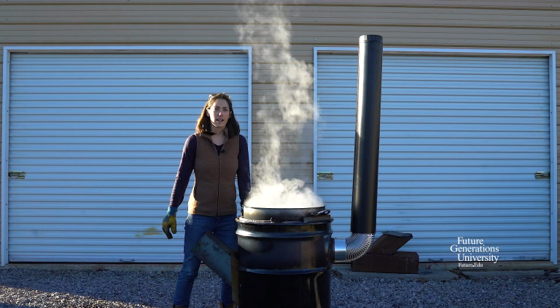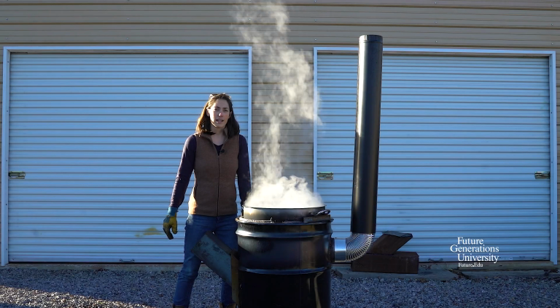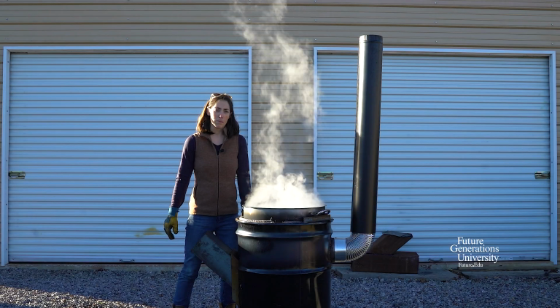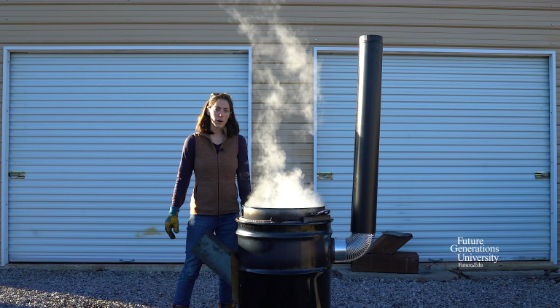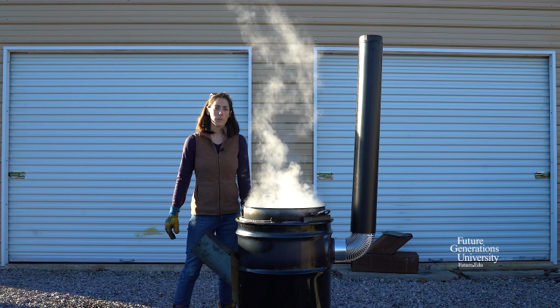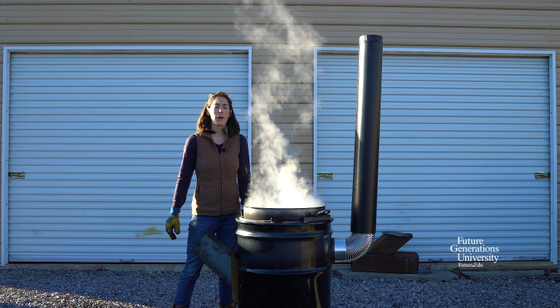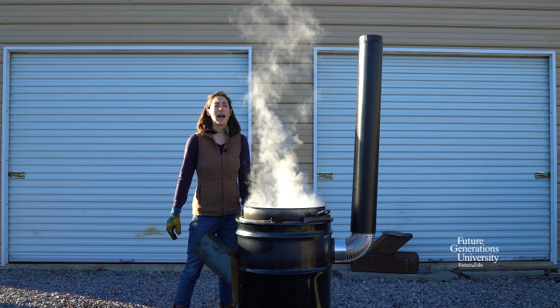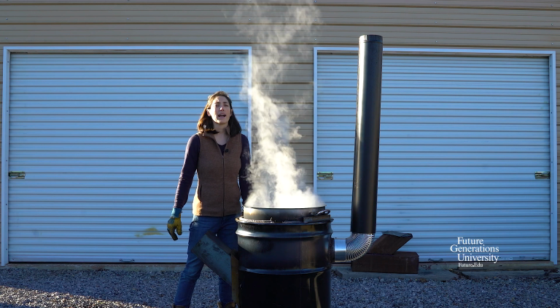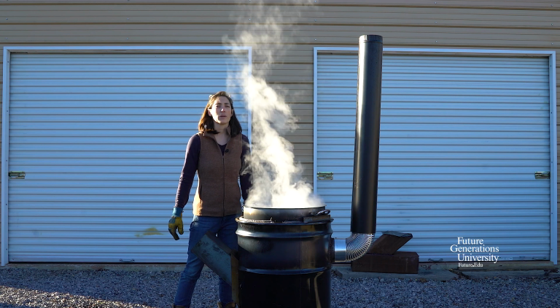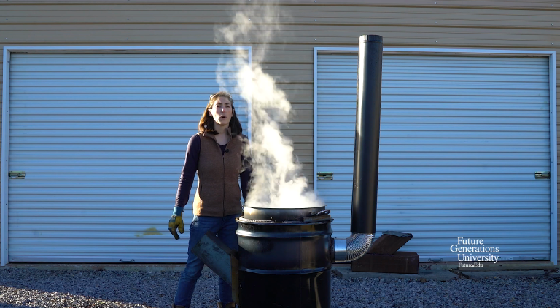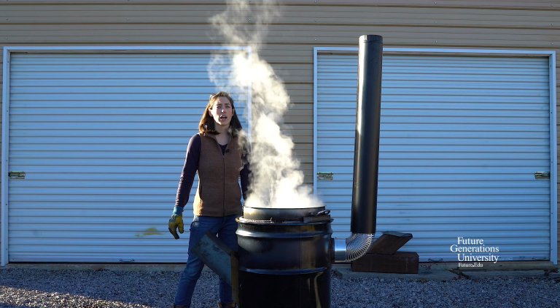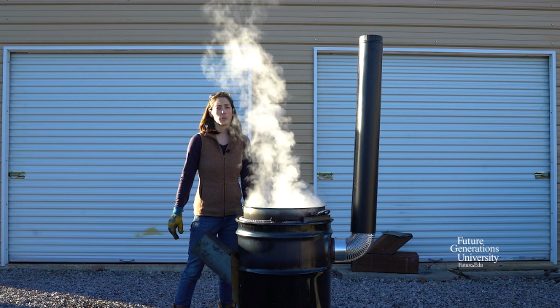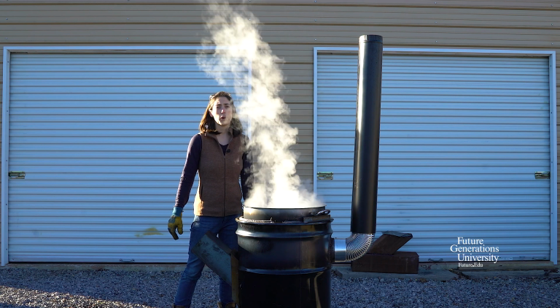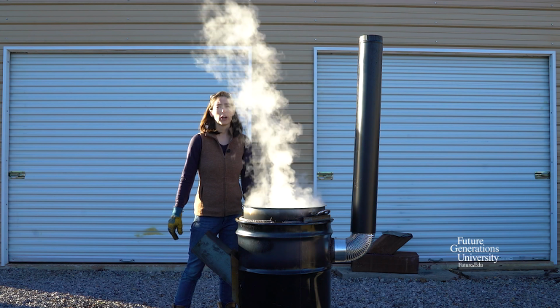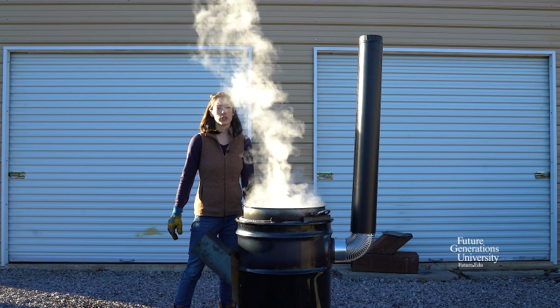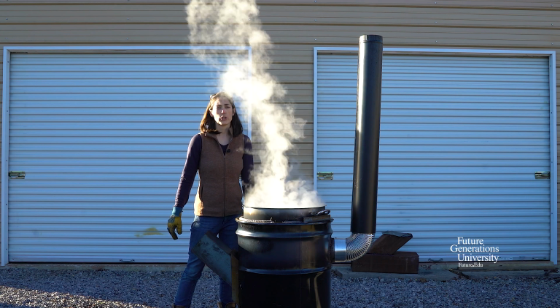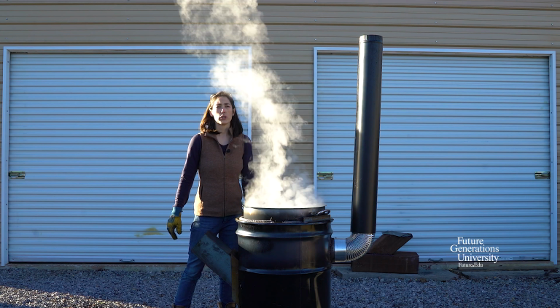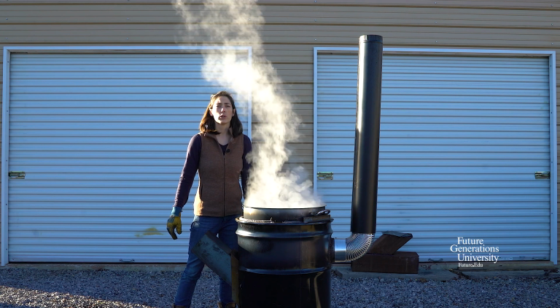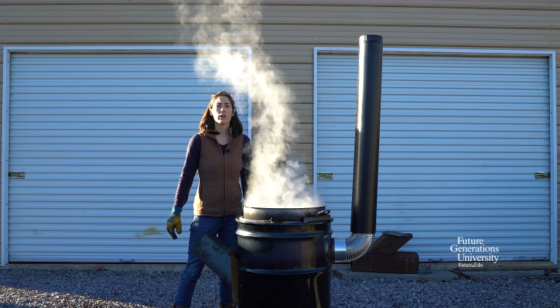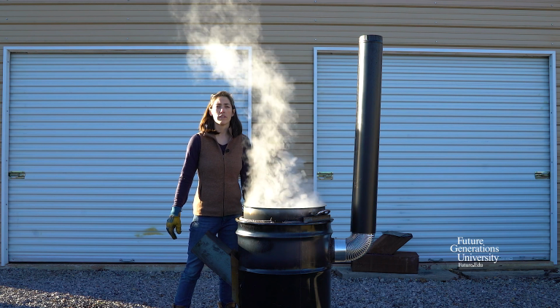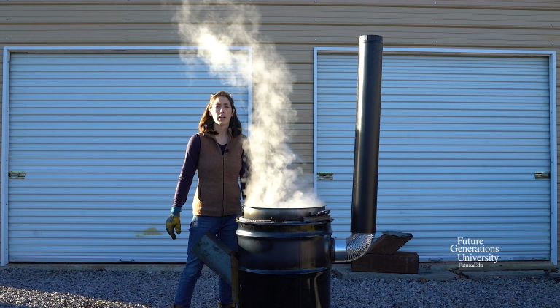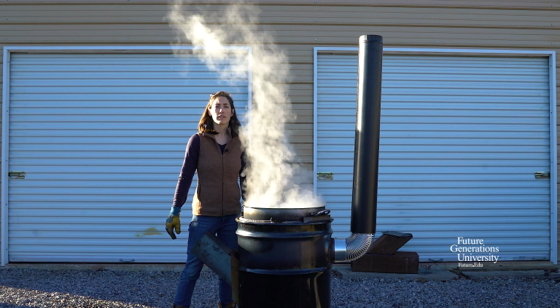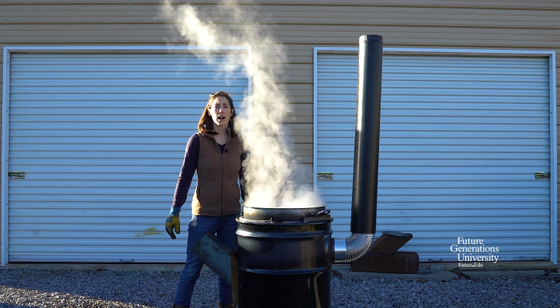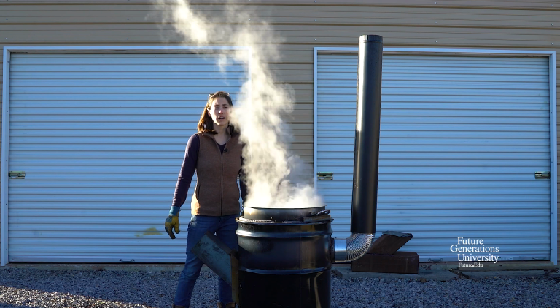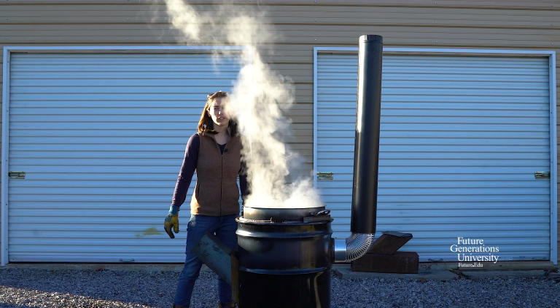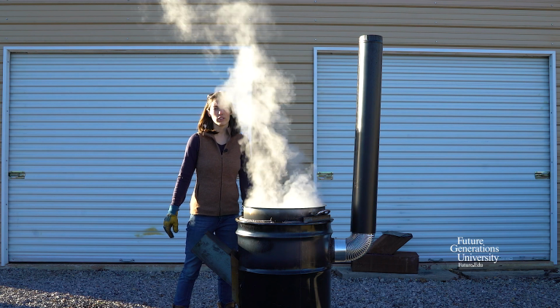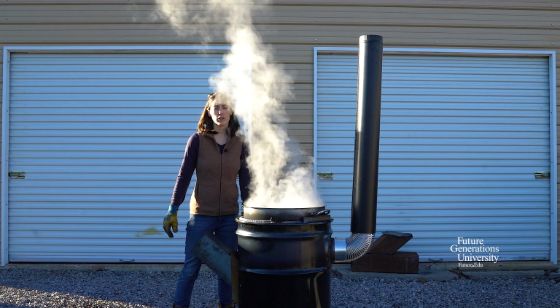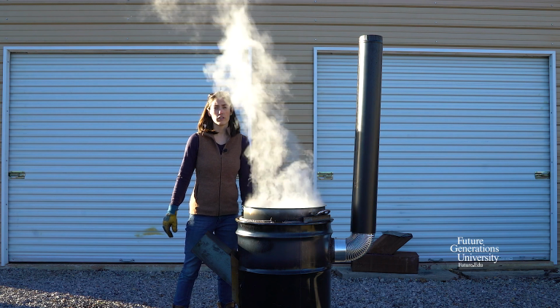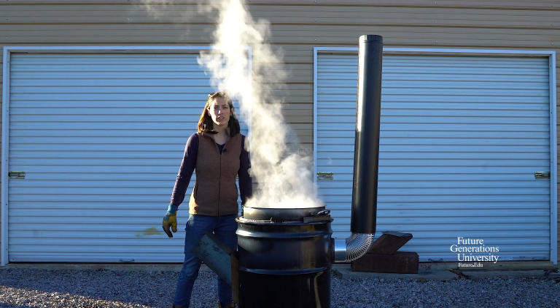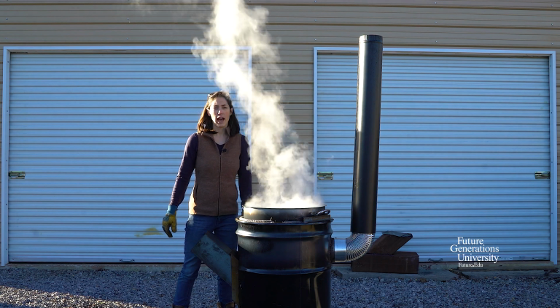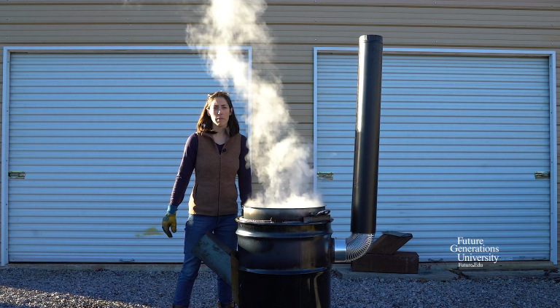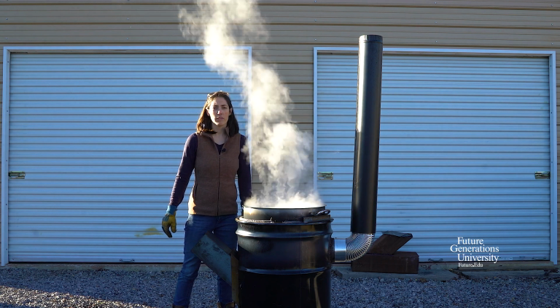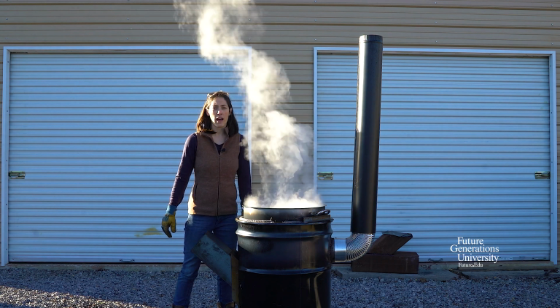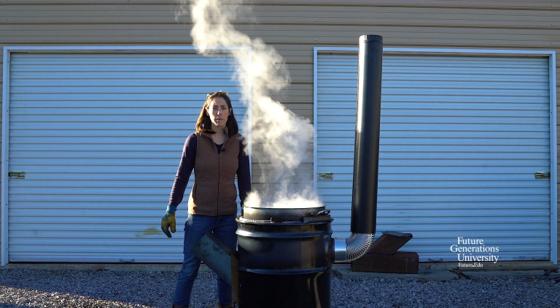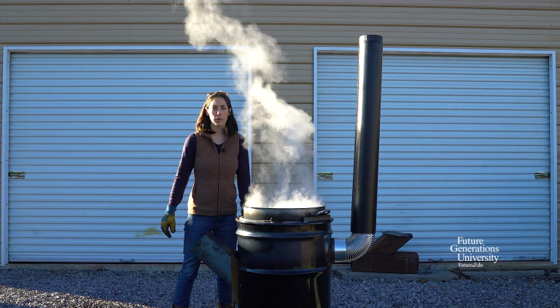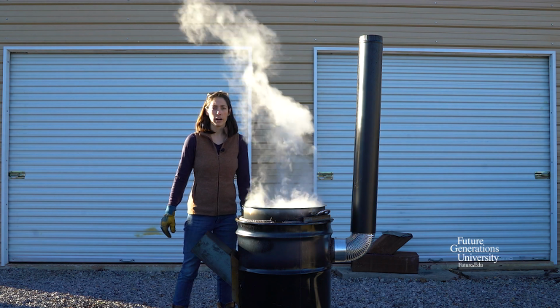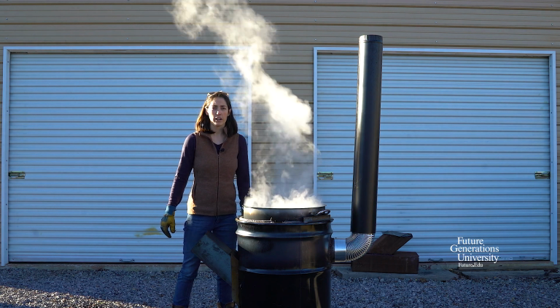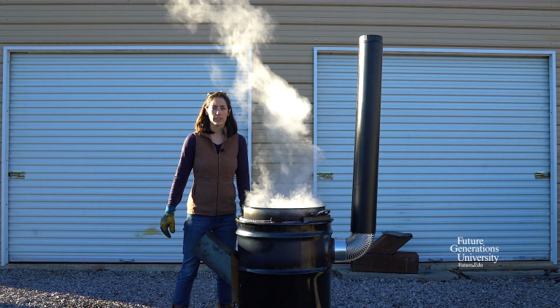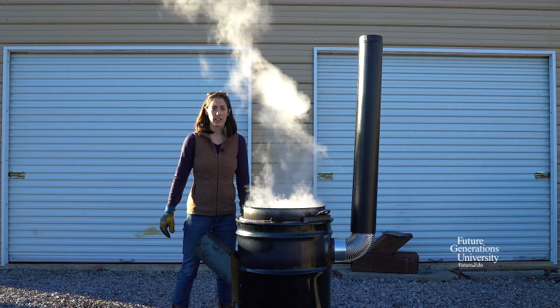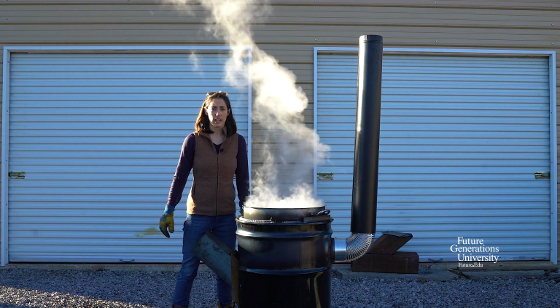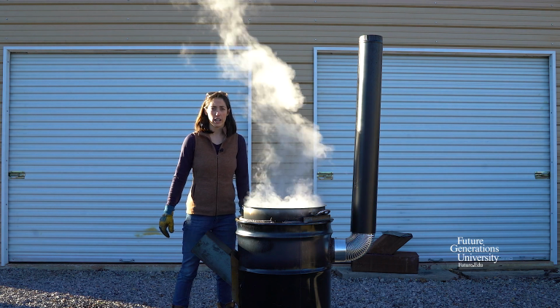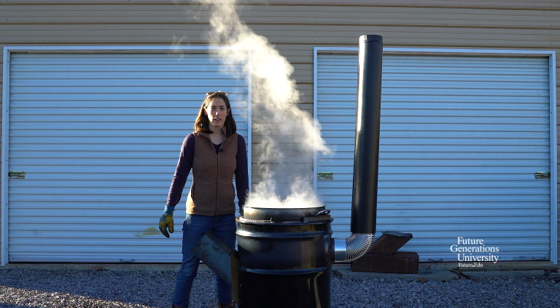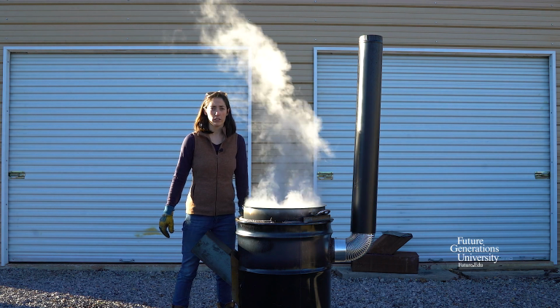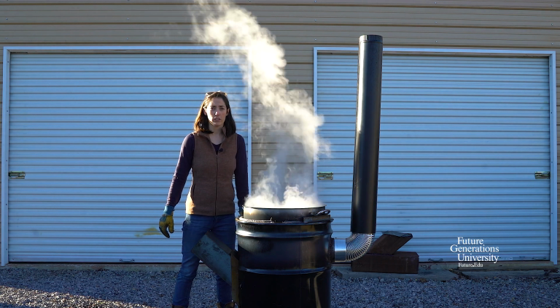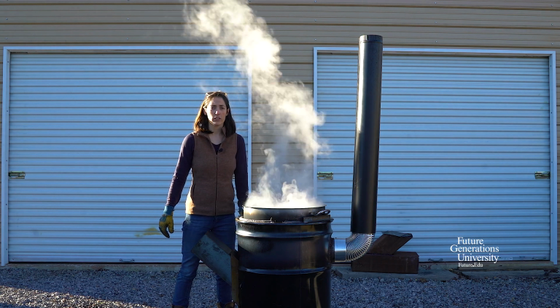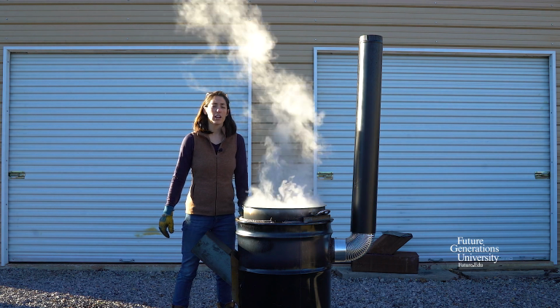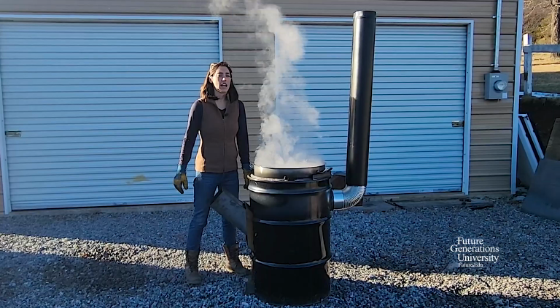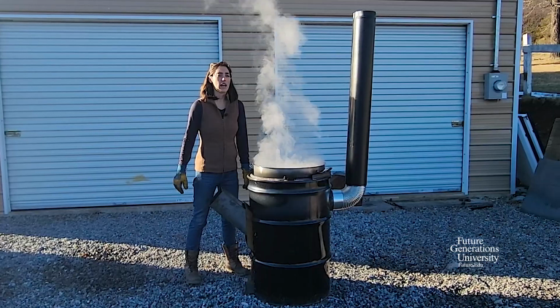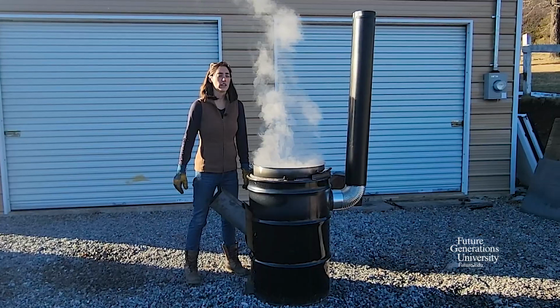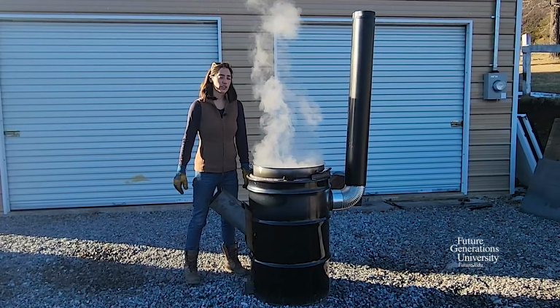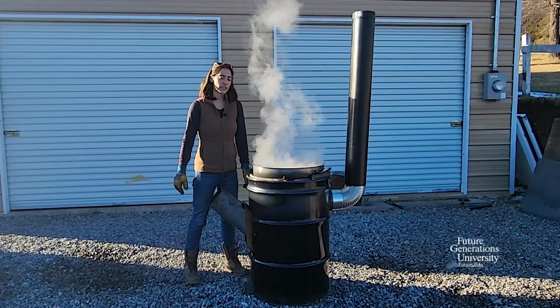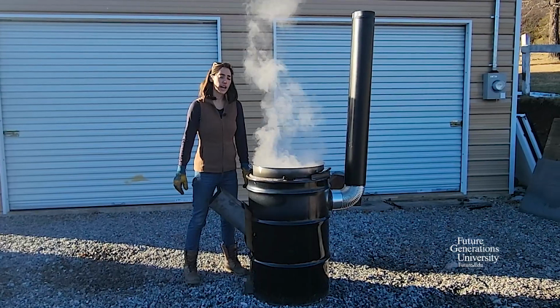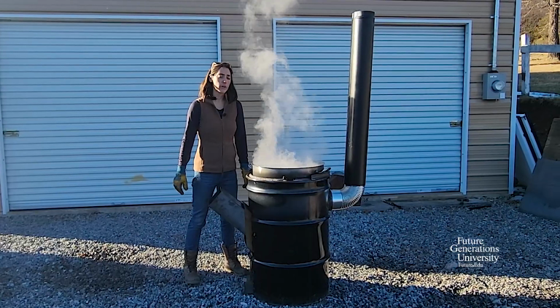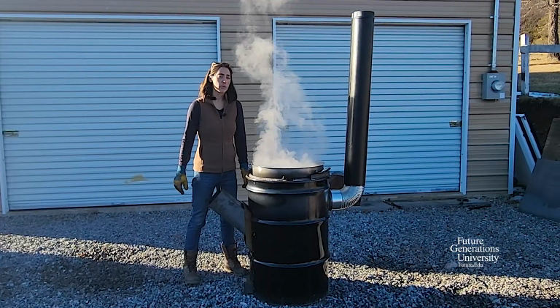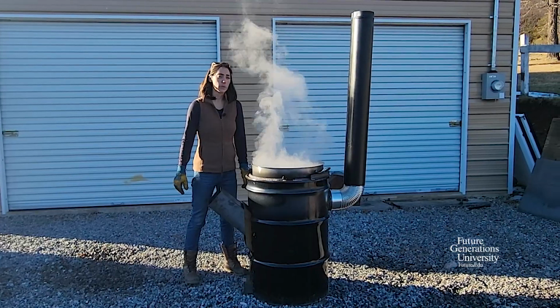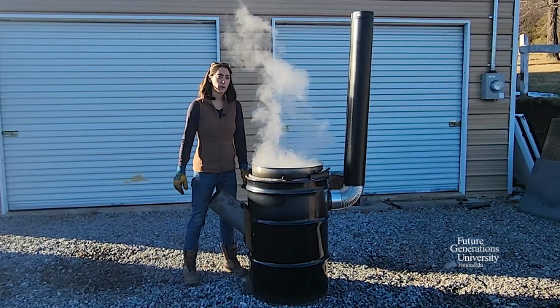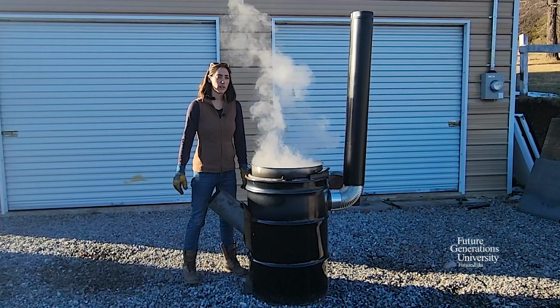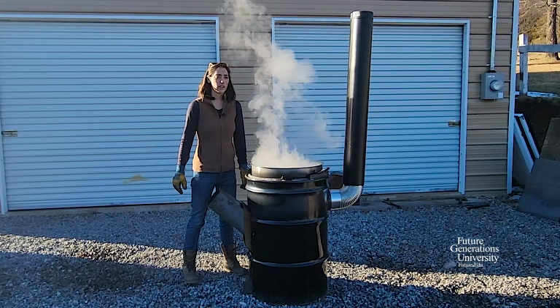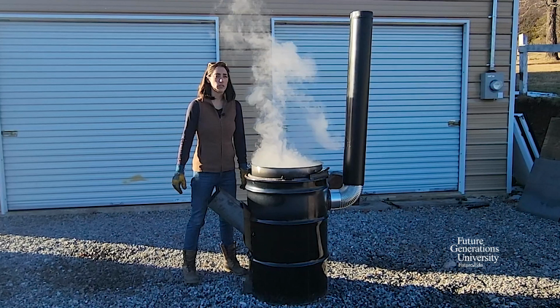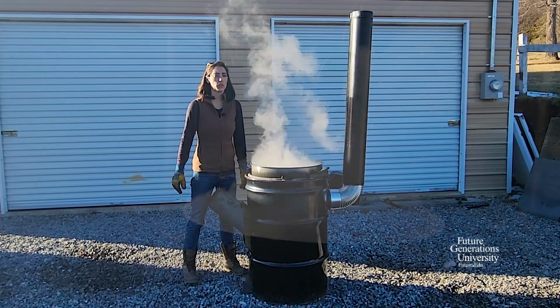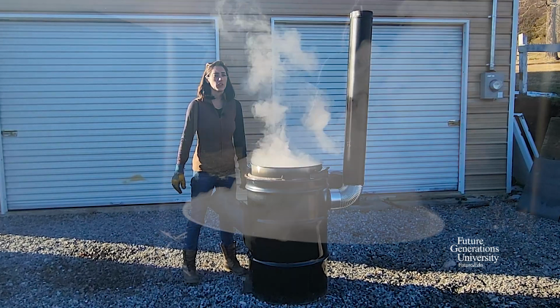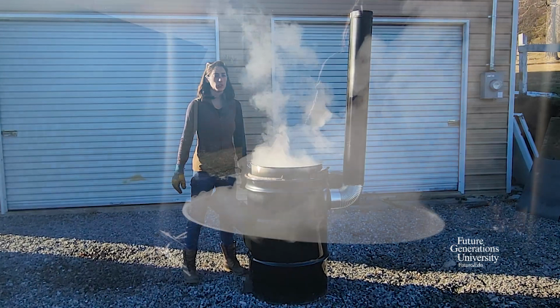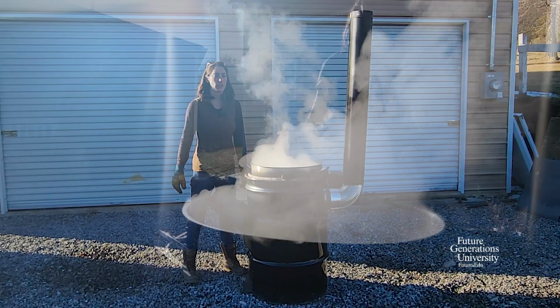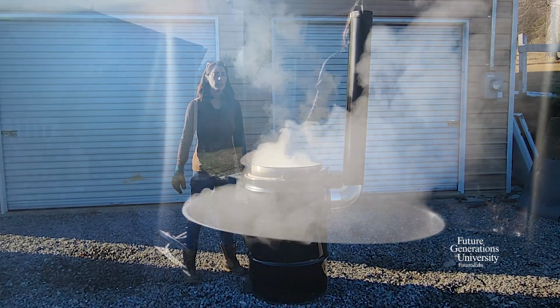Come on back and watch part two of our rocket stove sap evaporator videos and learn how to build one of these for yourself.